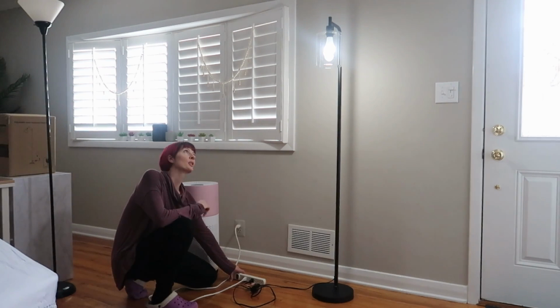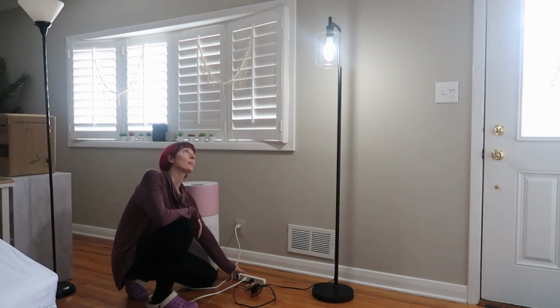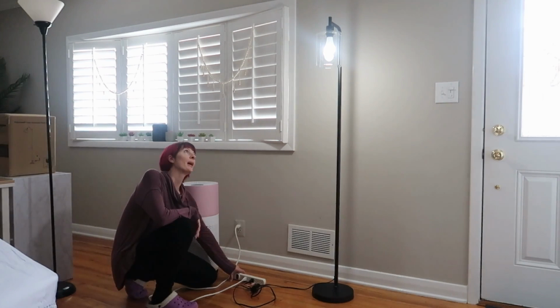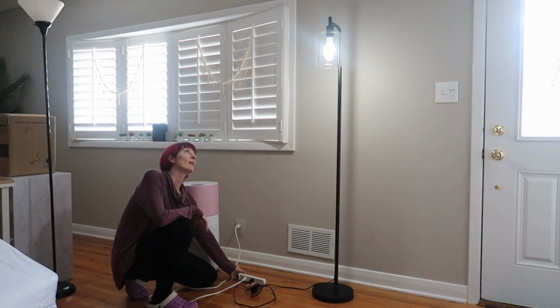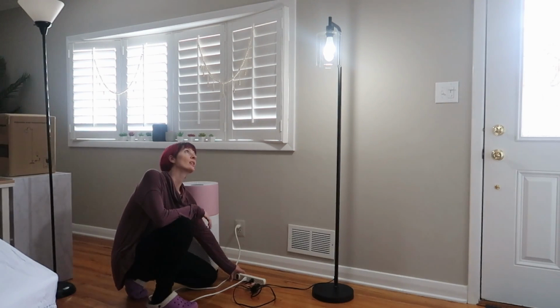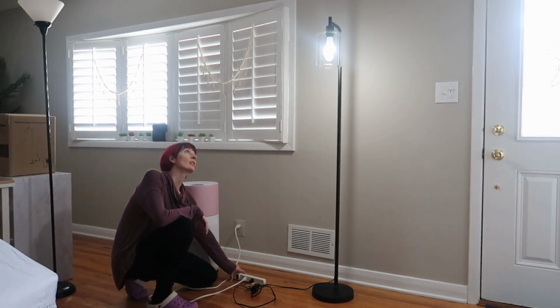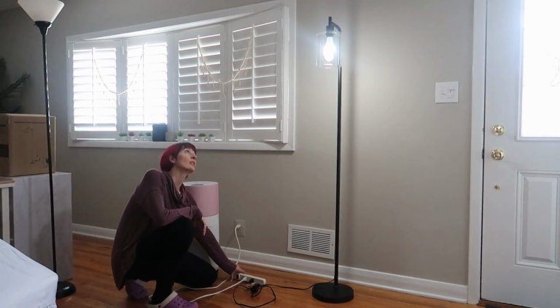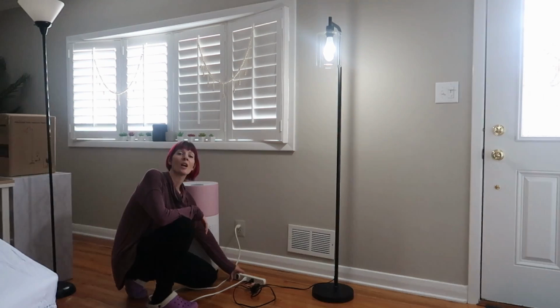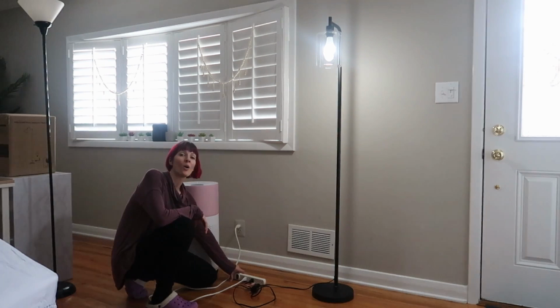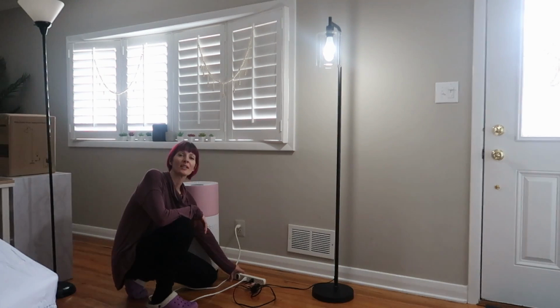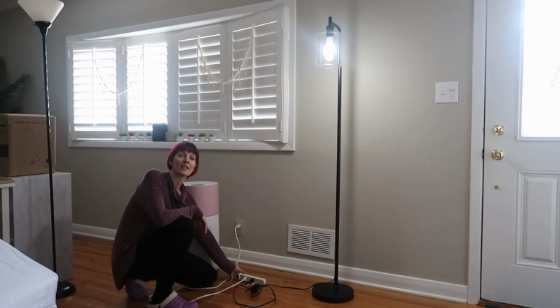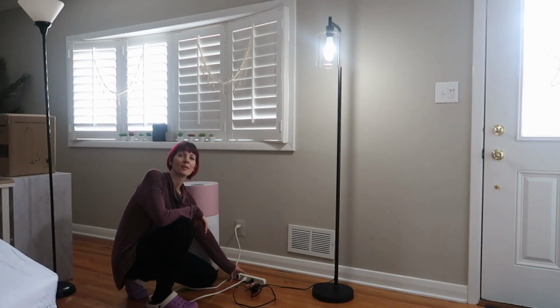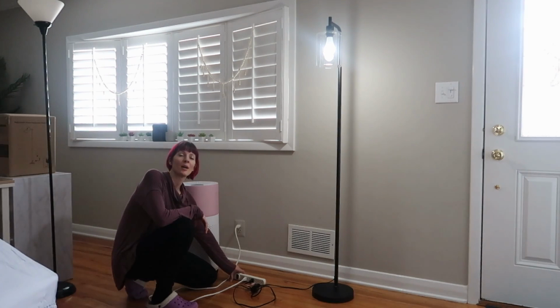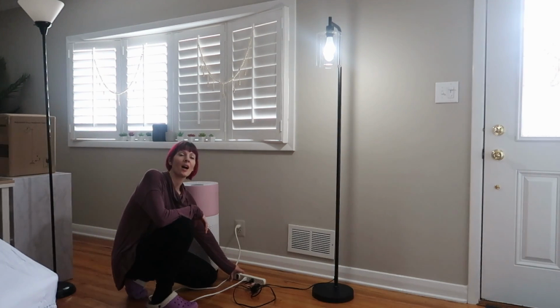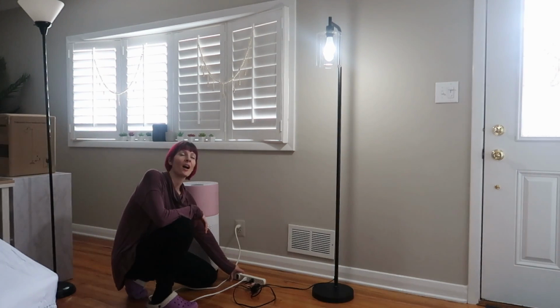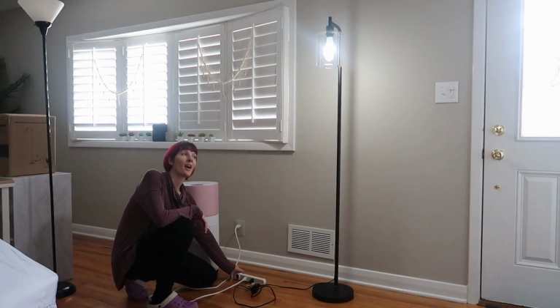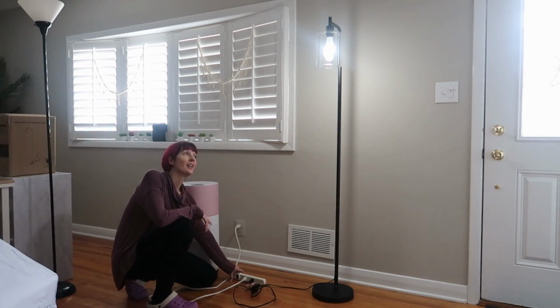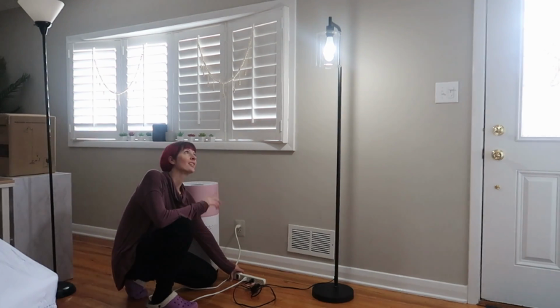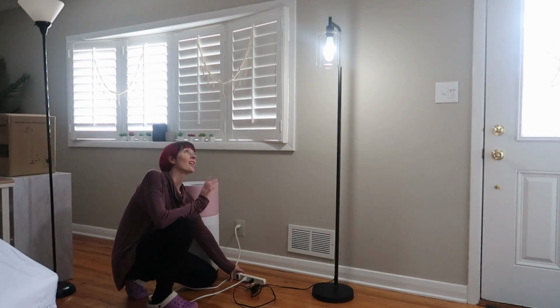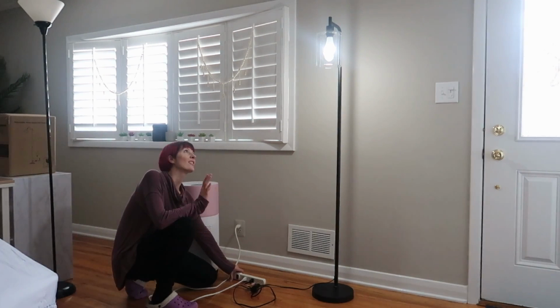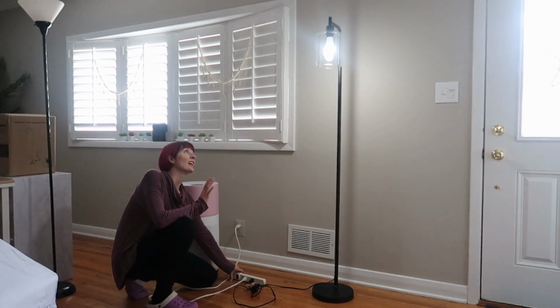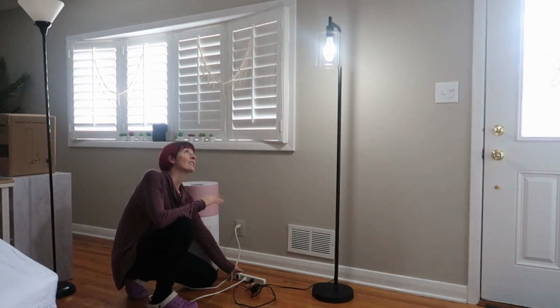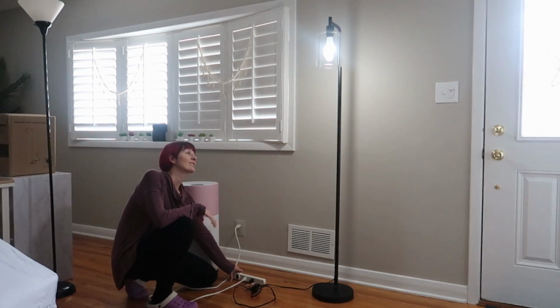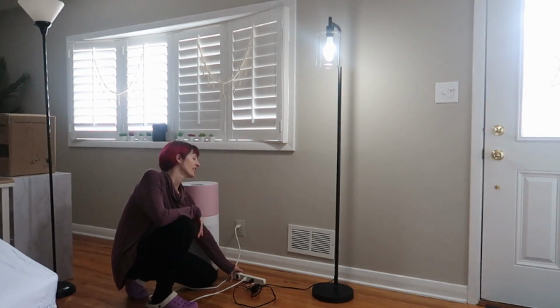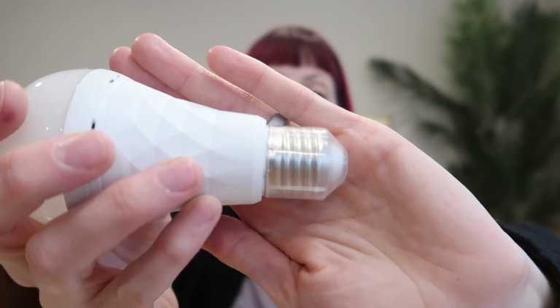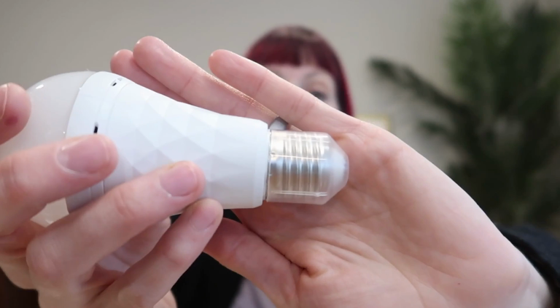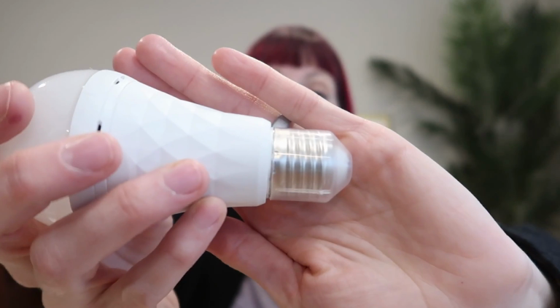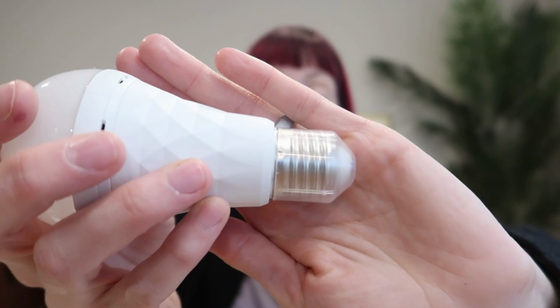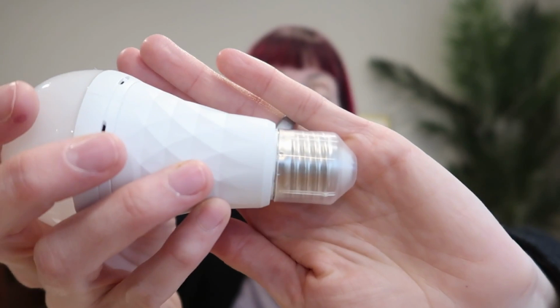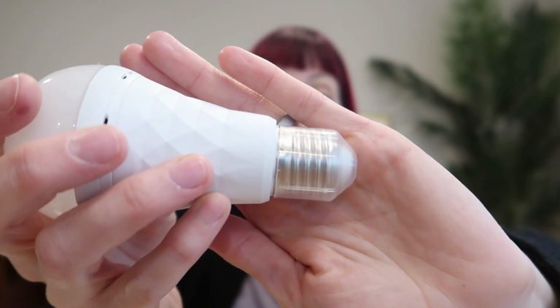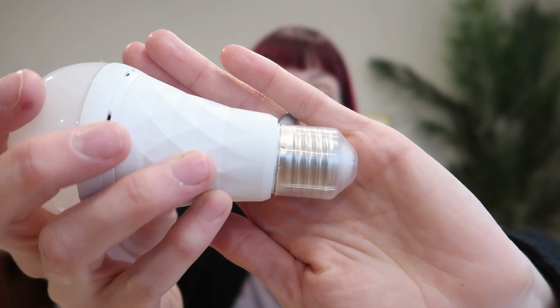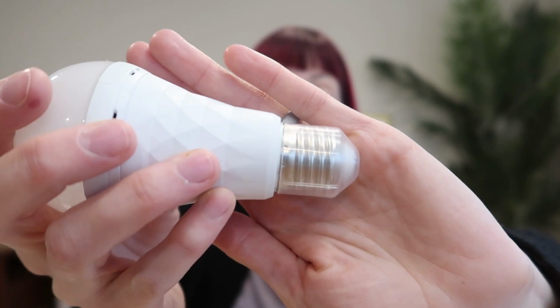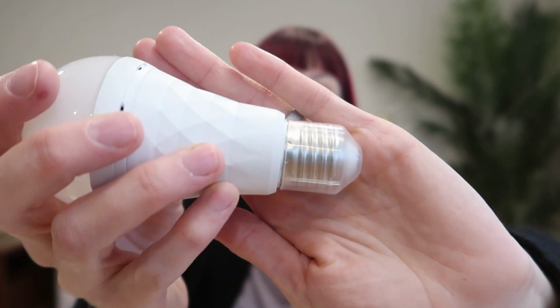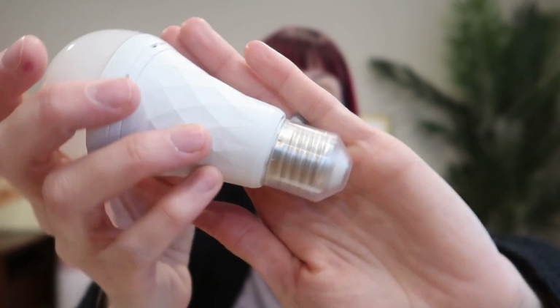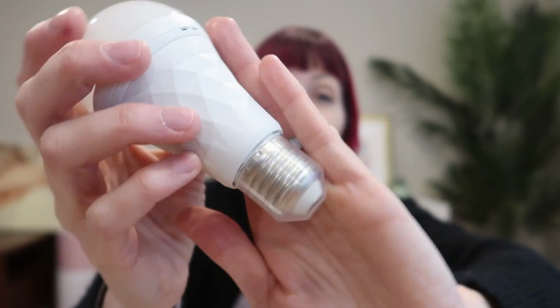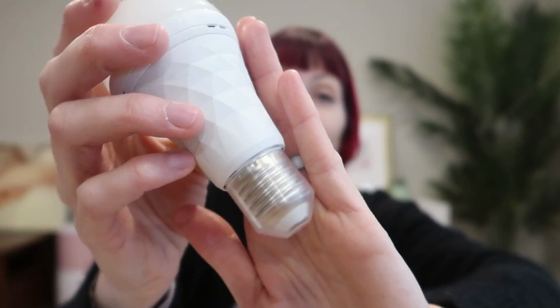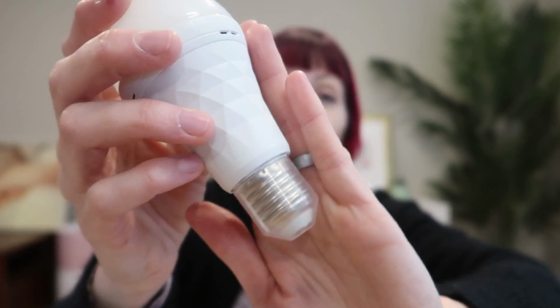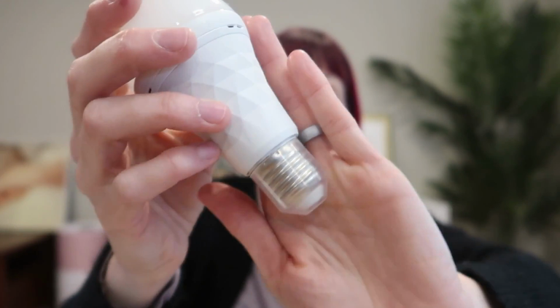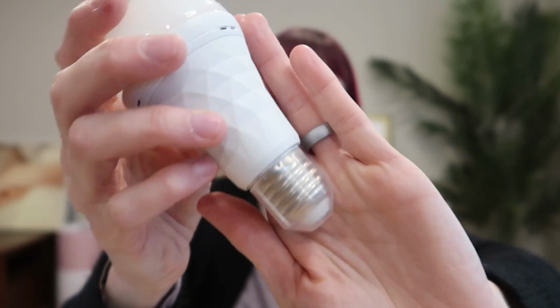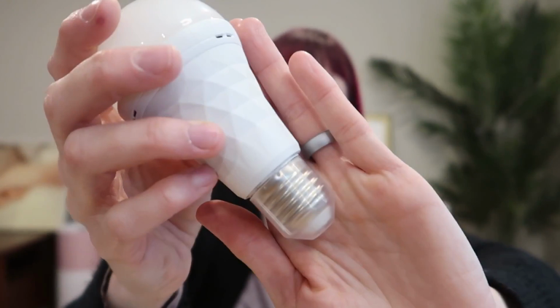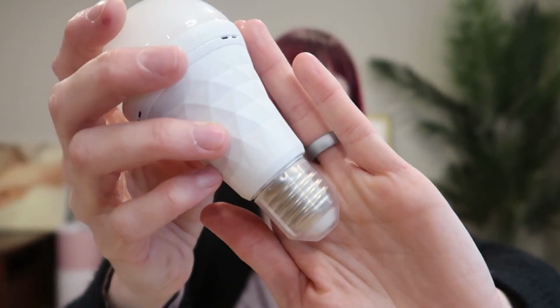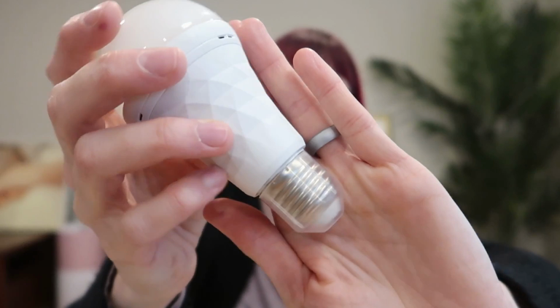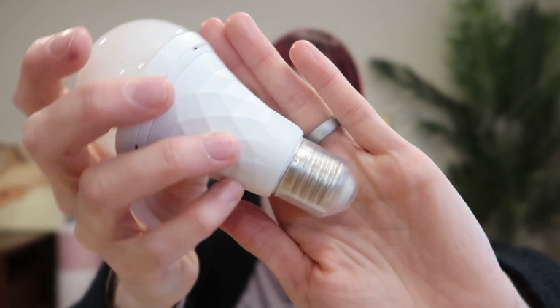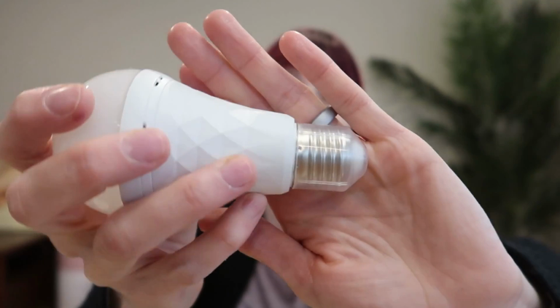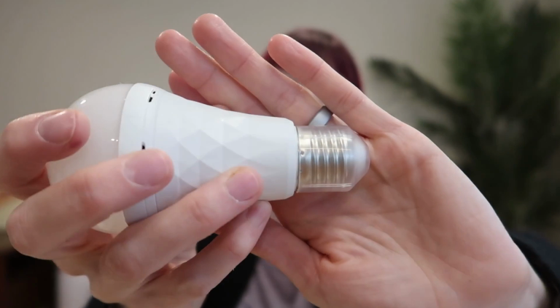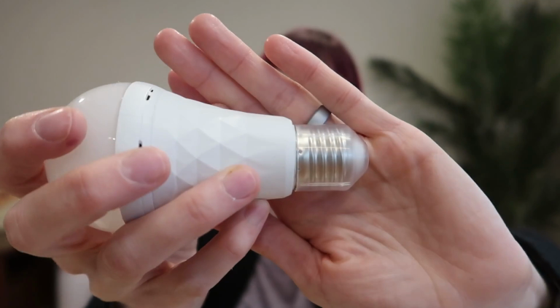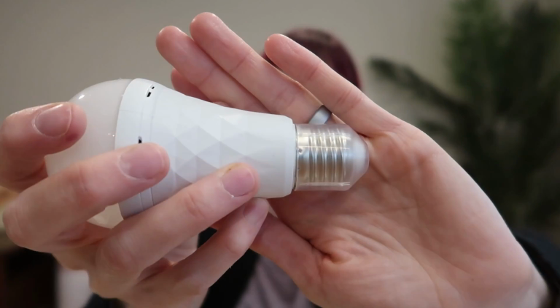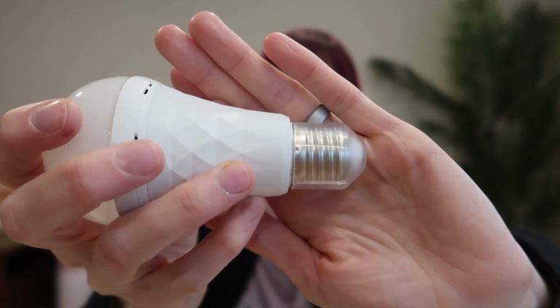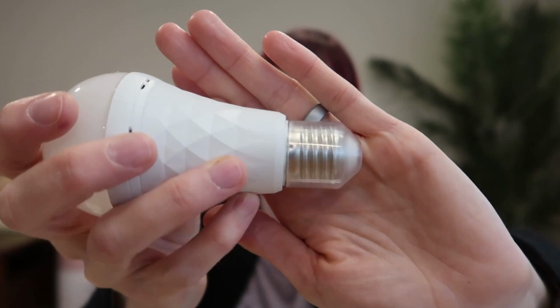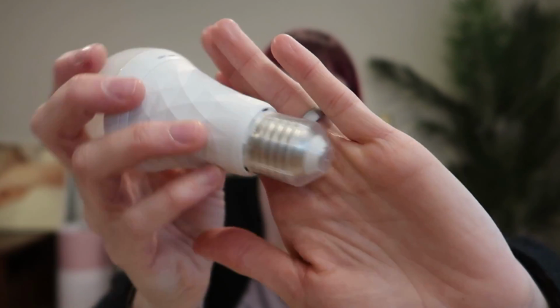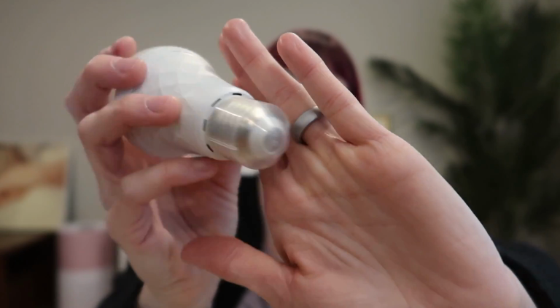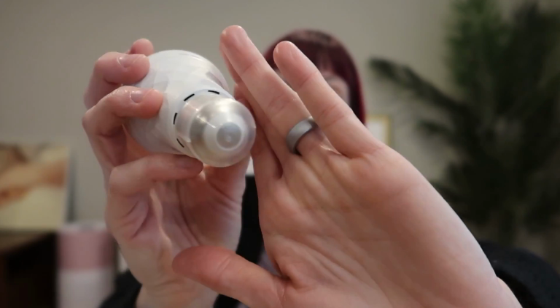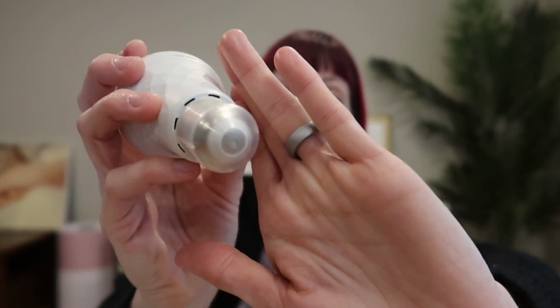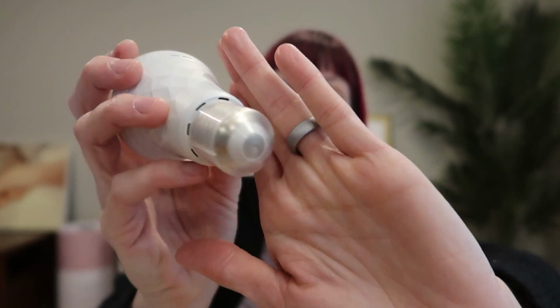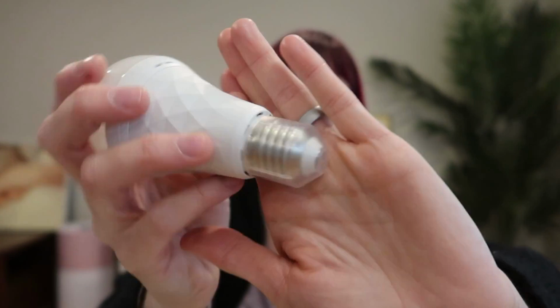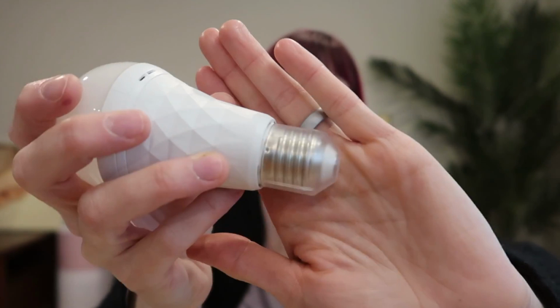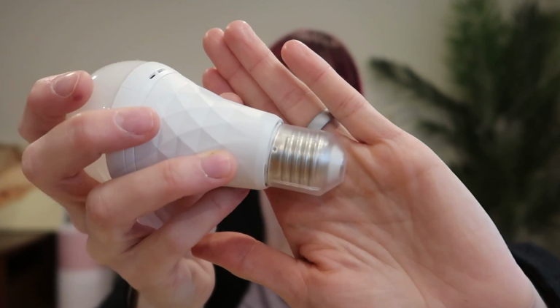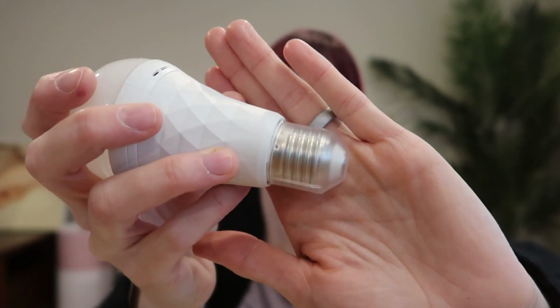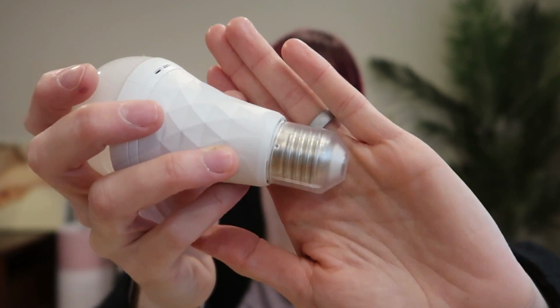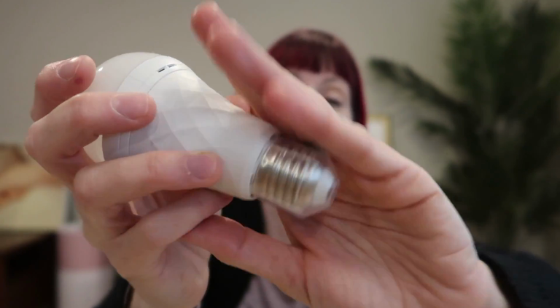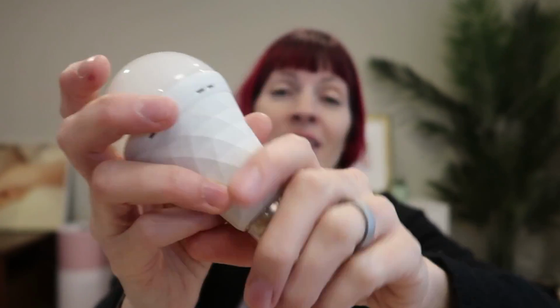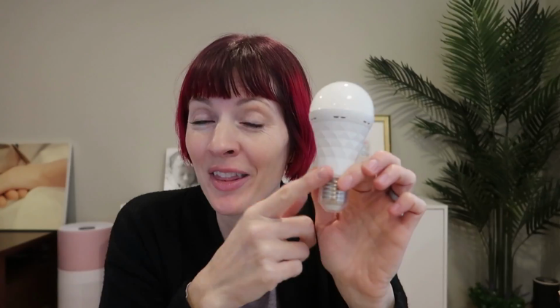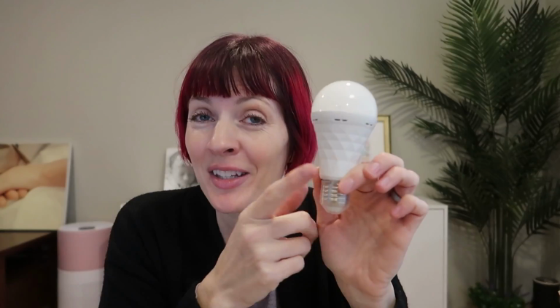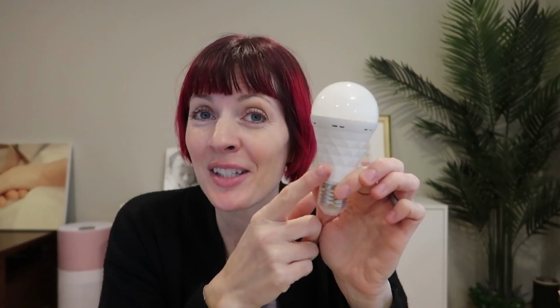It's like maybe five percent dimmer than with the power — so awesome, I love it. These will fit in any standard E26 or E27 size socket, and this is the perfect A19 size.